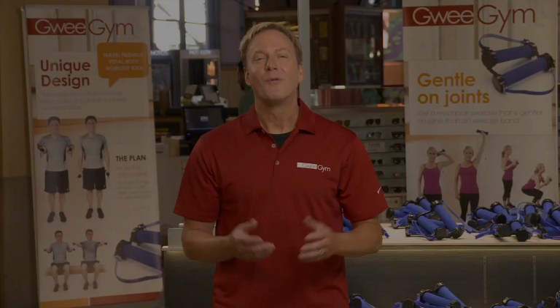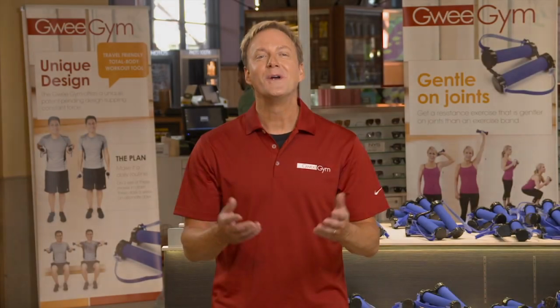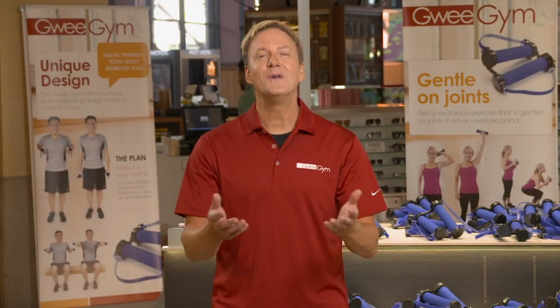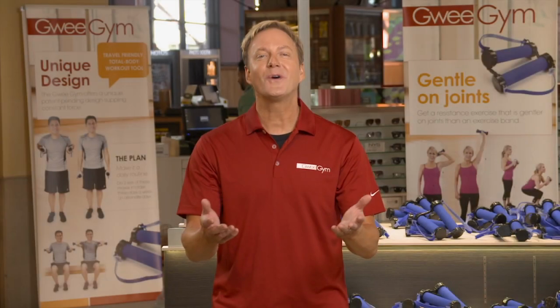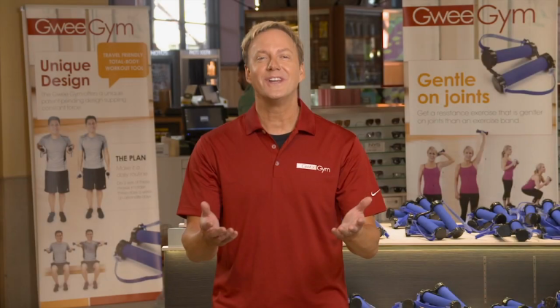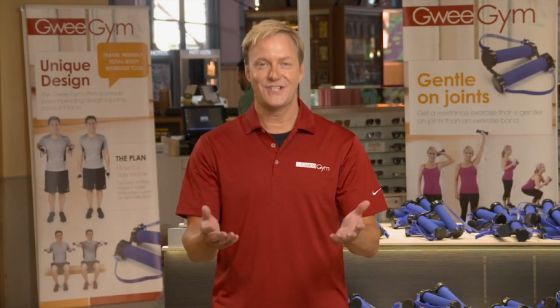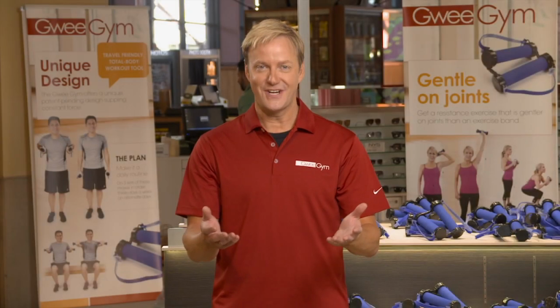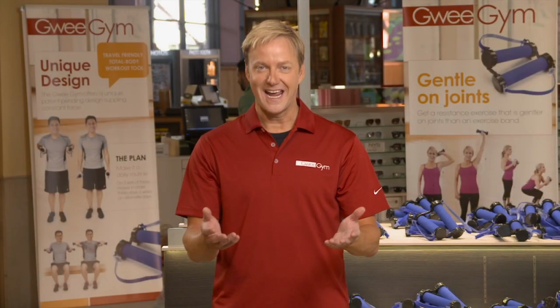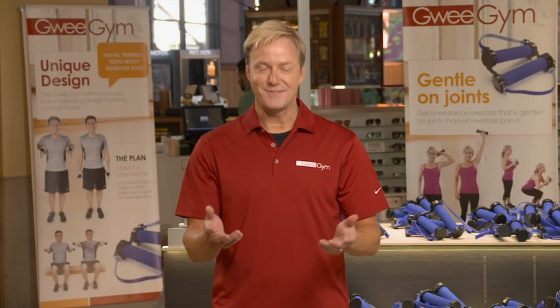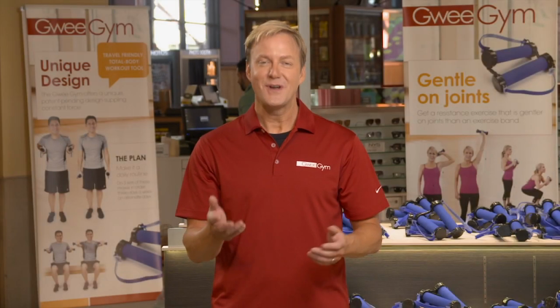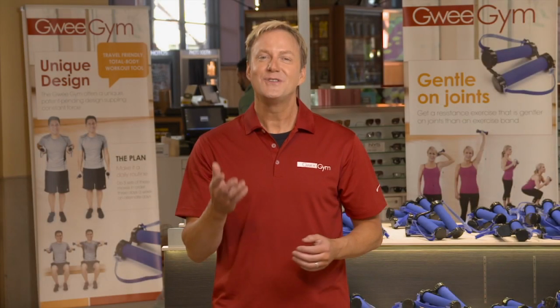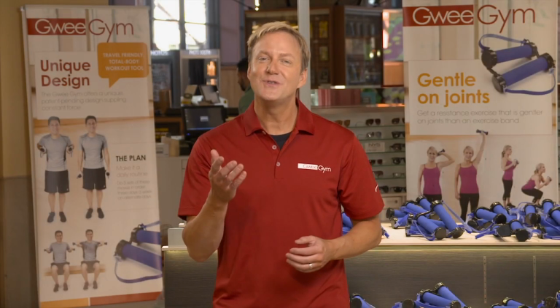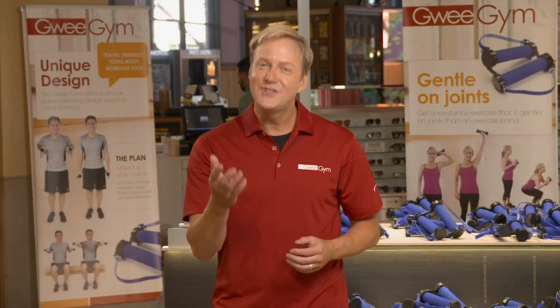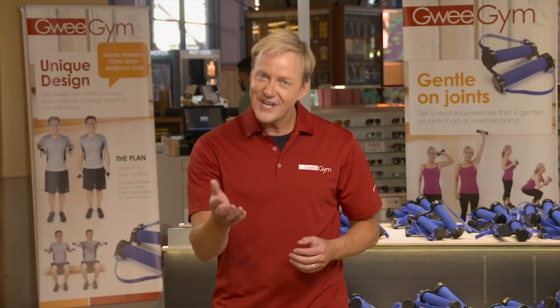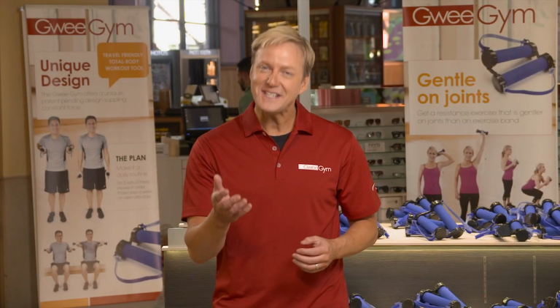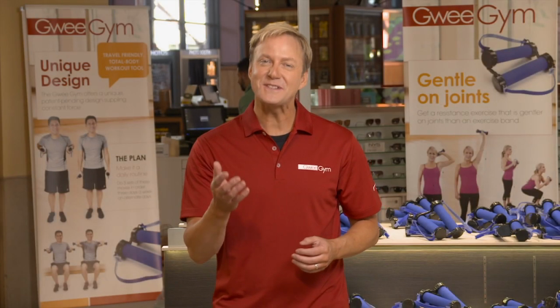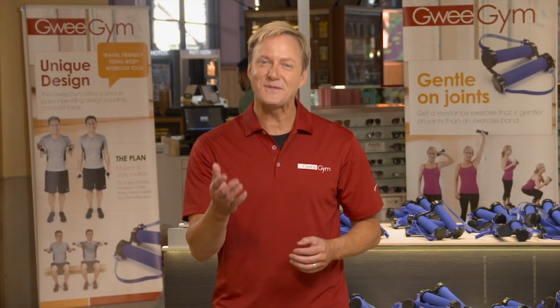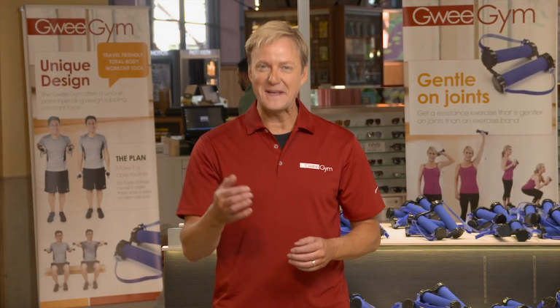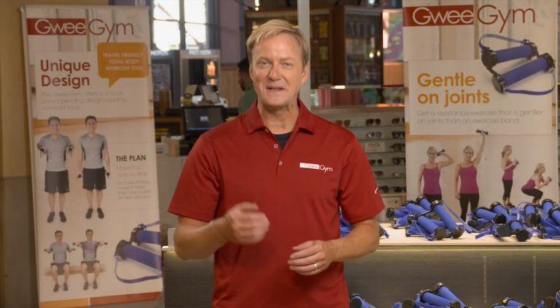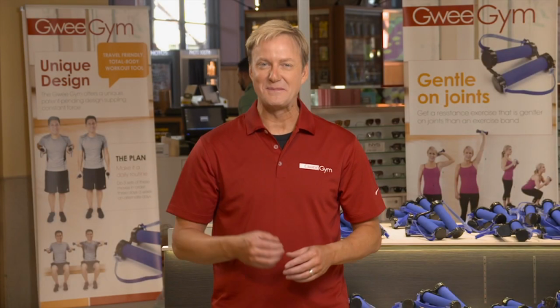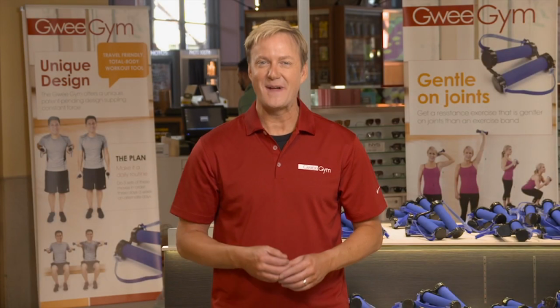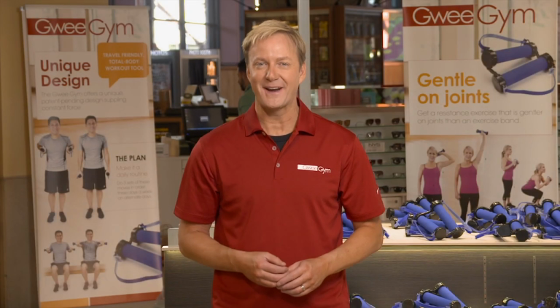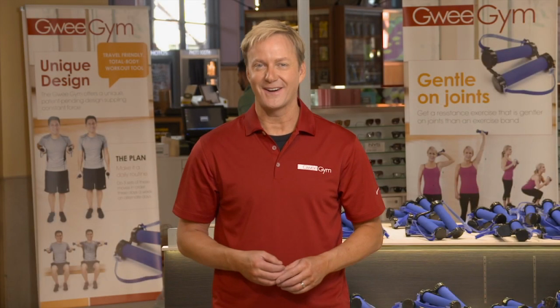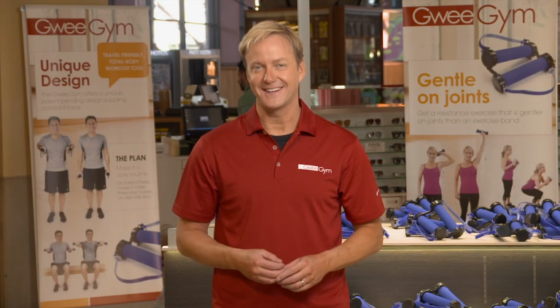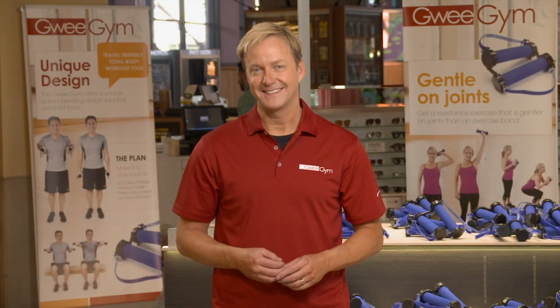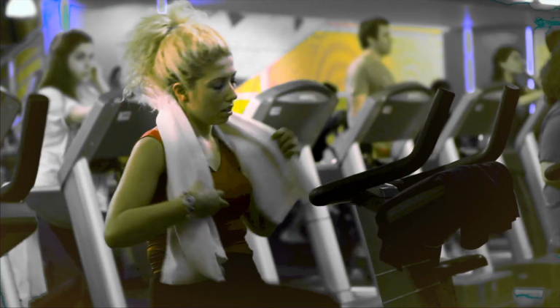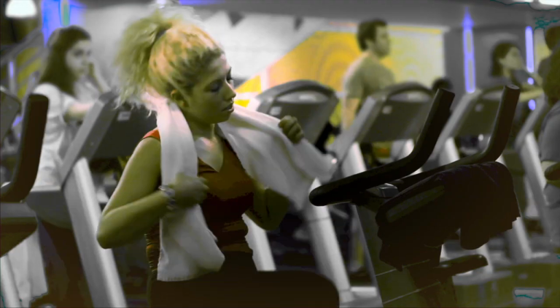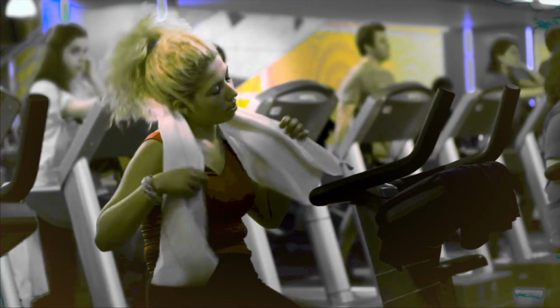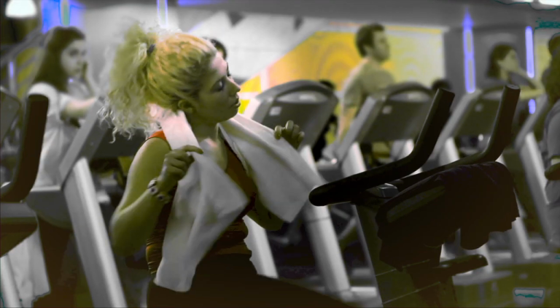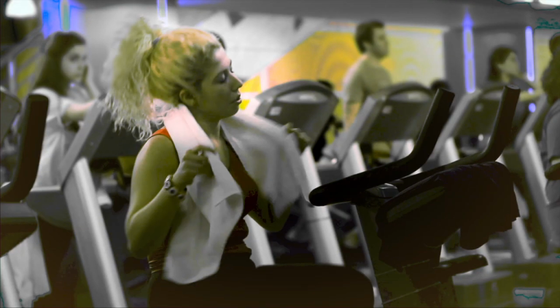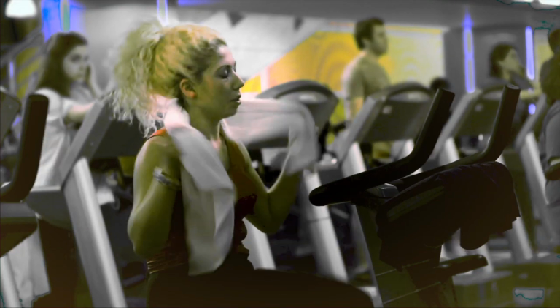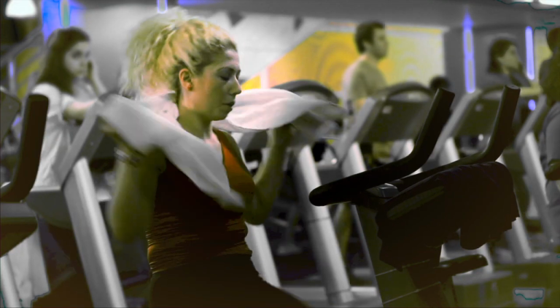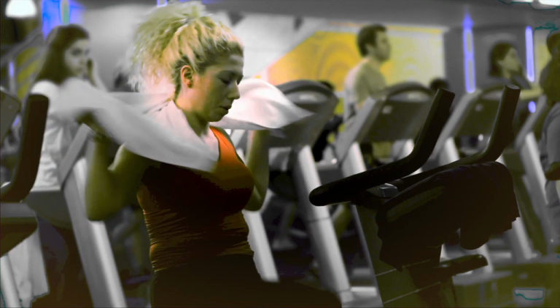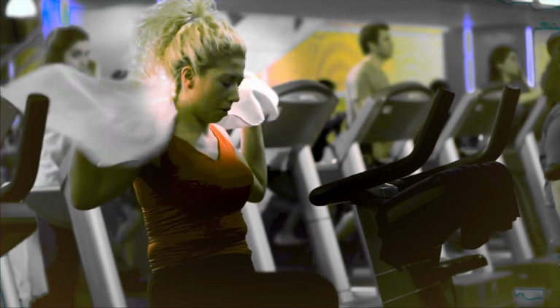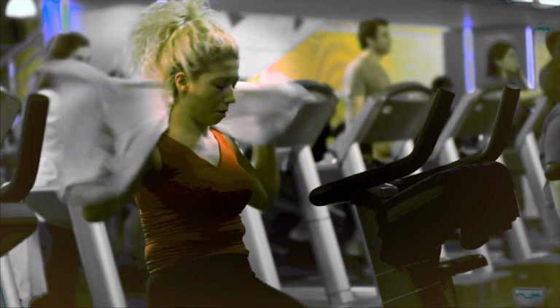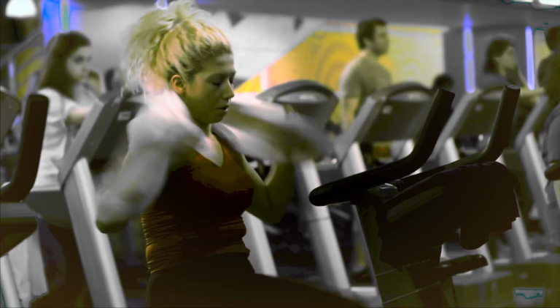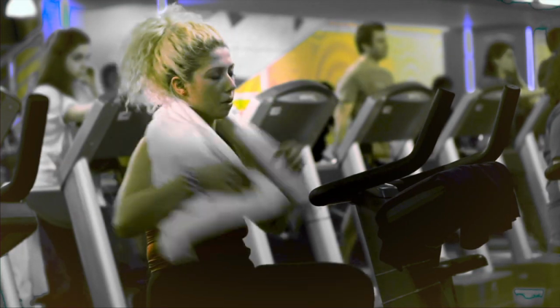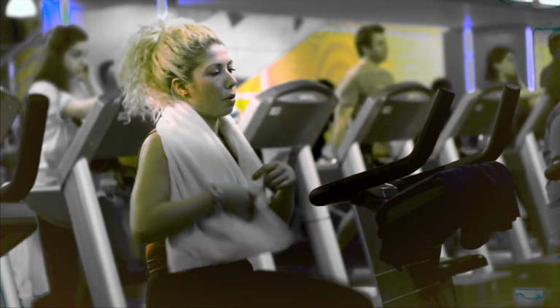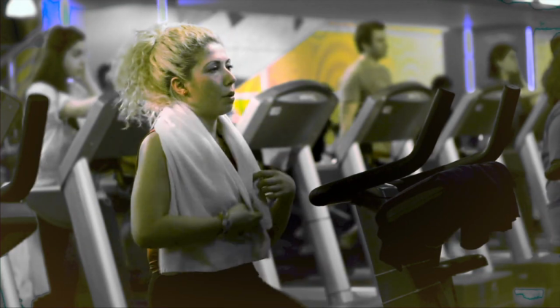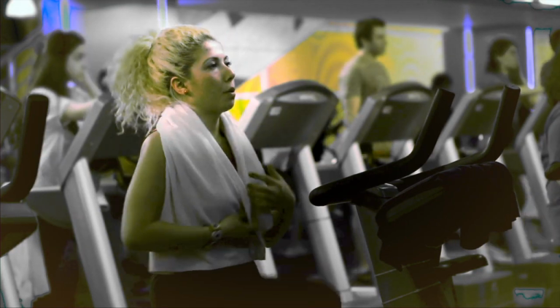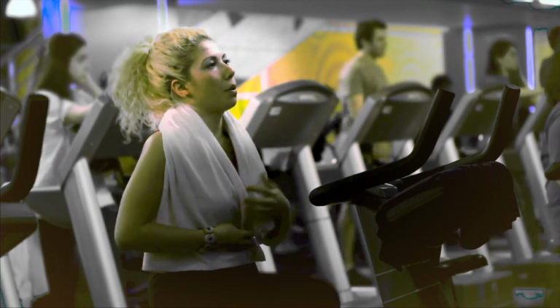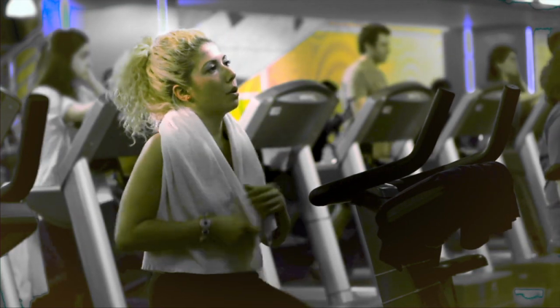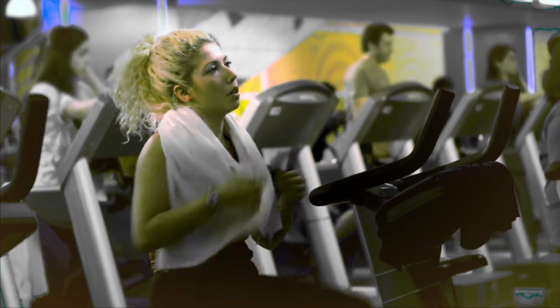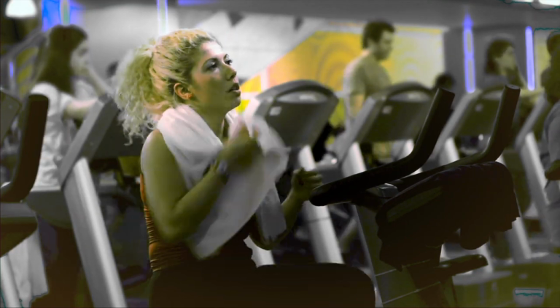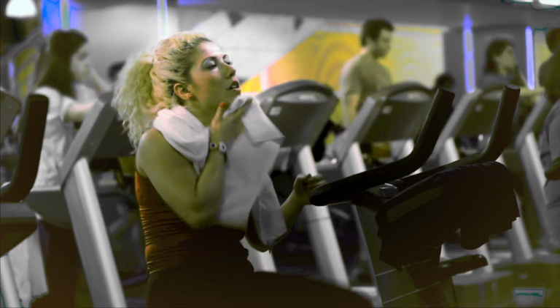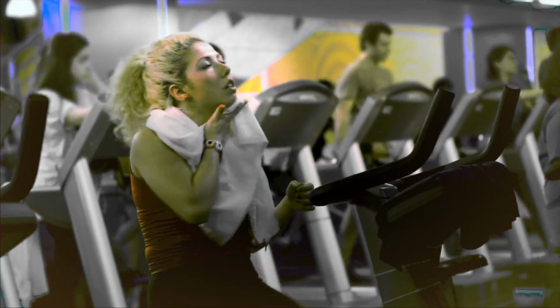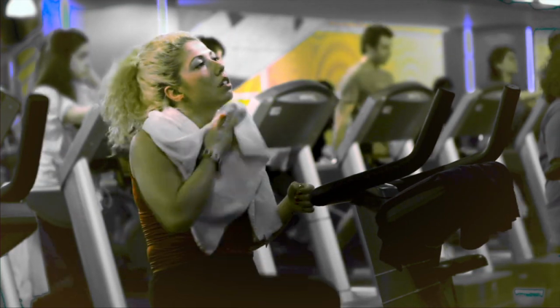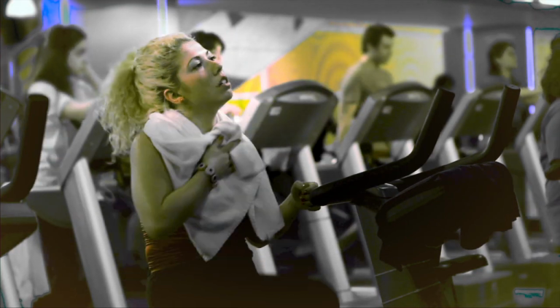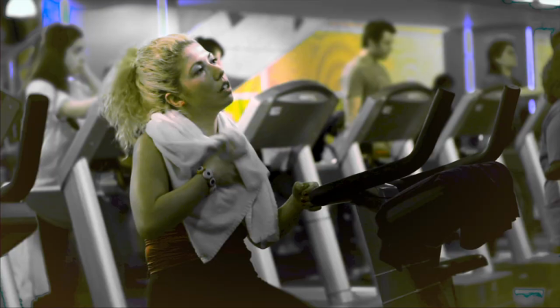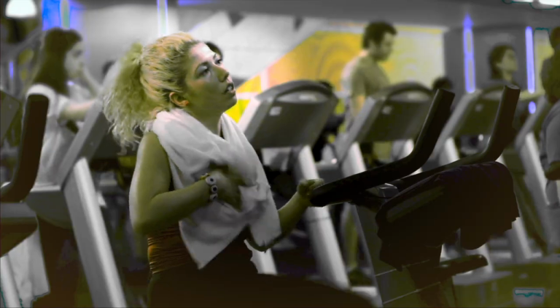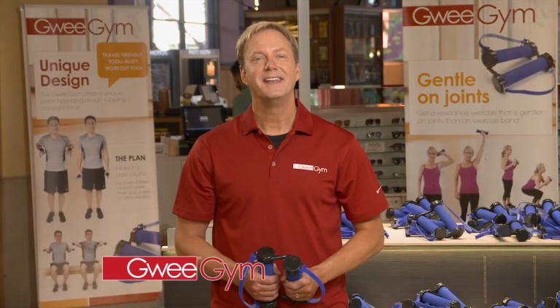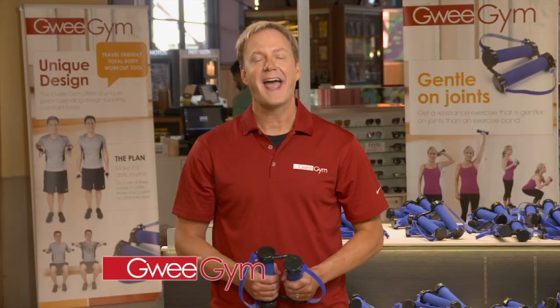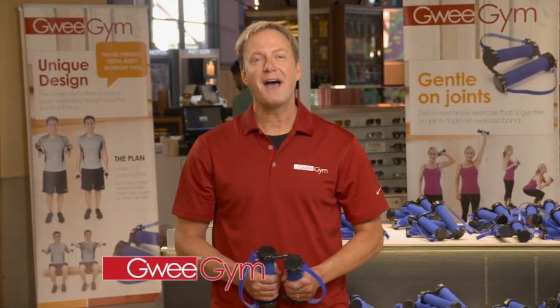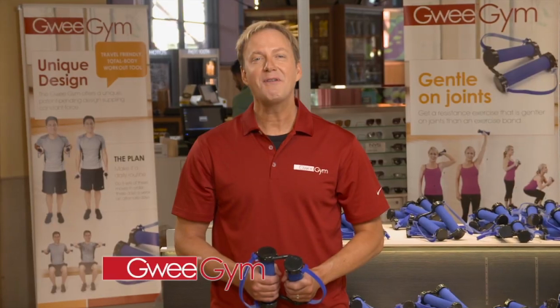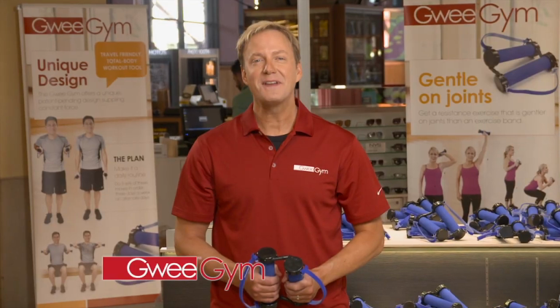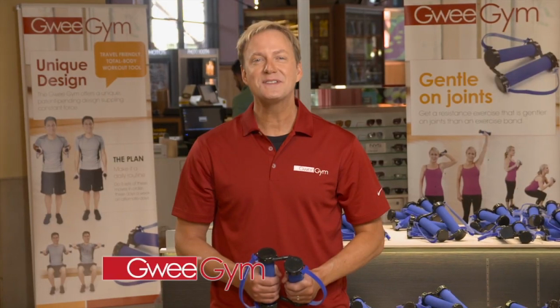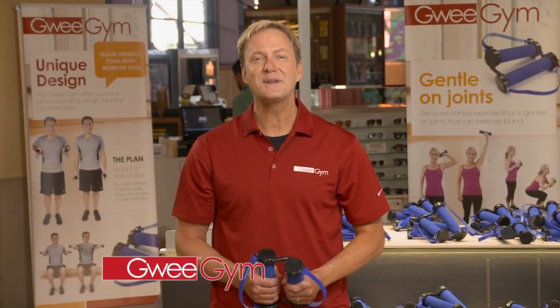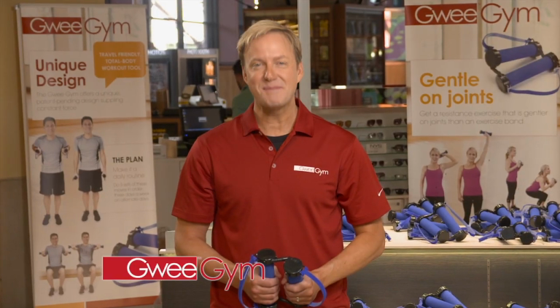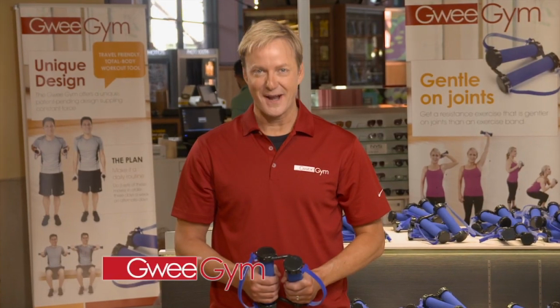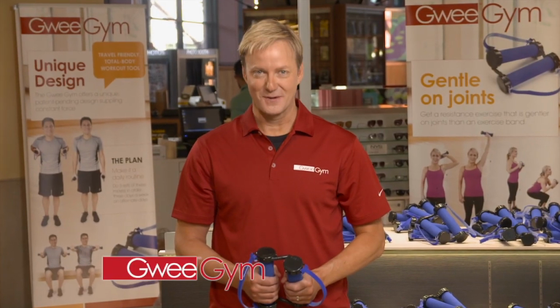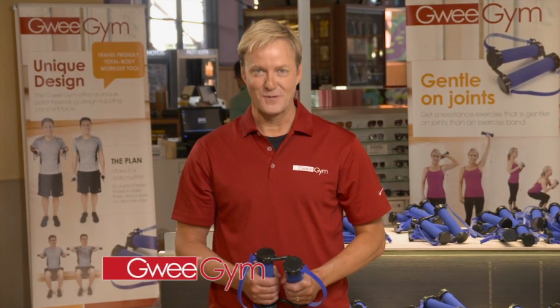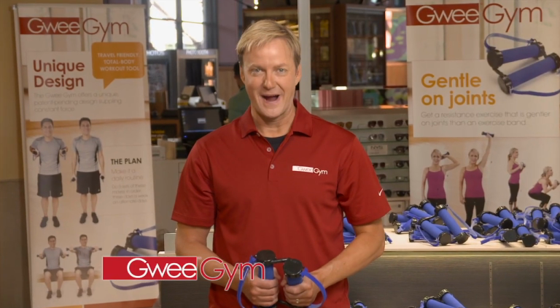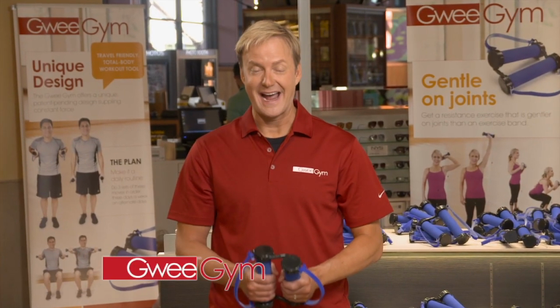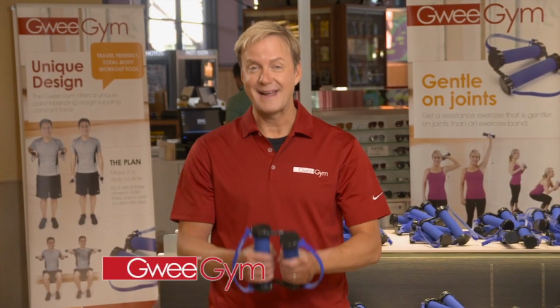When you're in shape, you just feel better. But starting a new fitness routine can be painful. Now there's a better way.